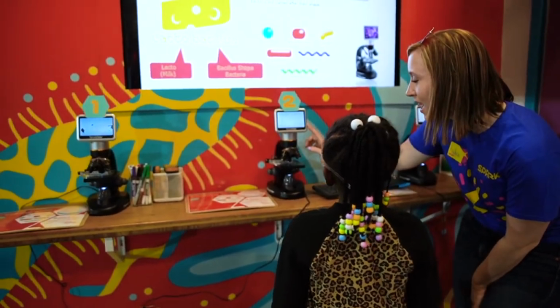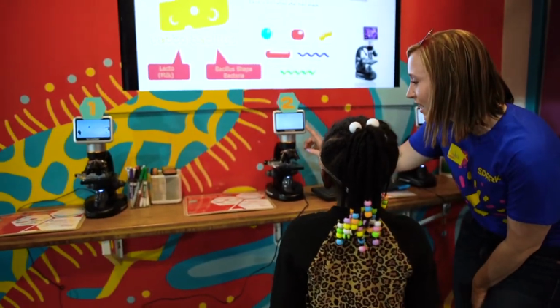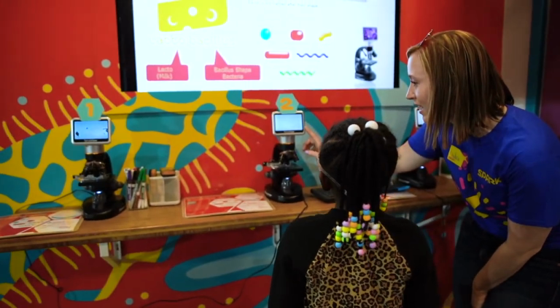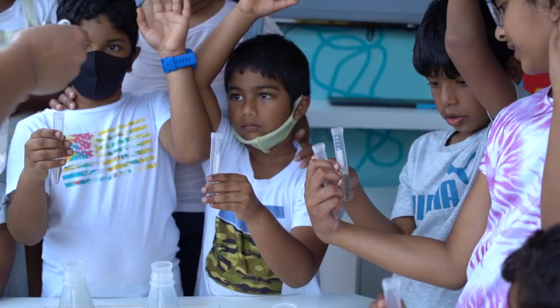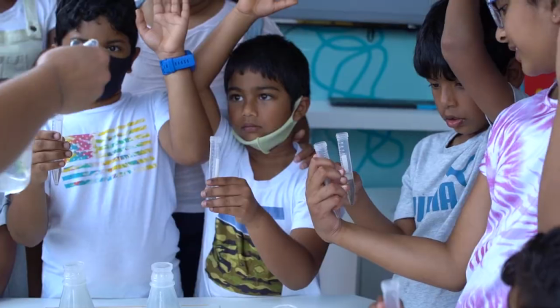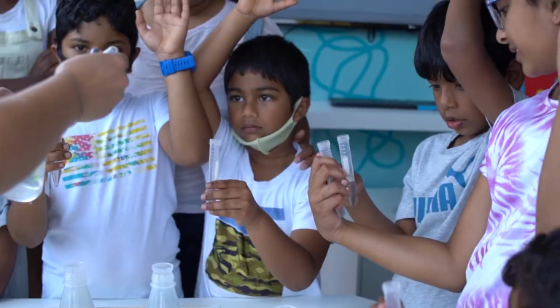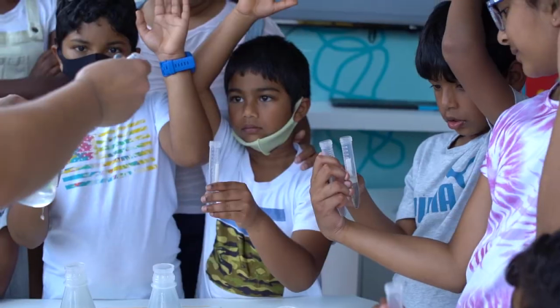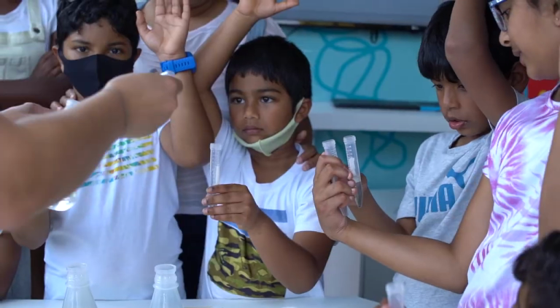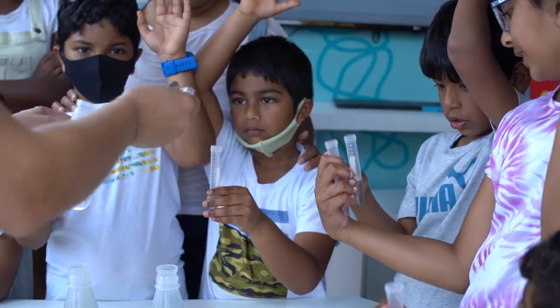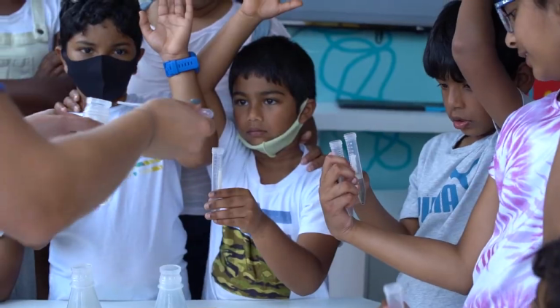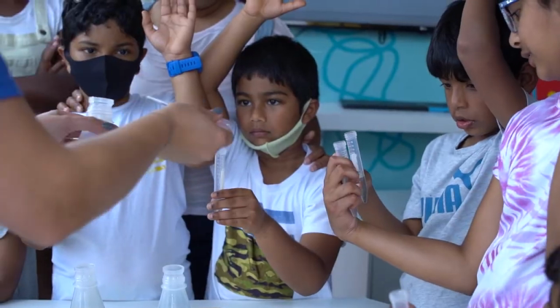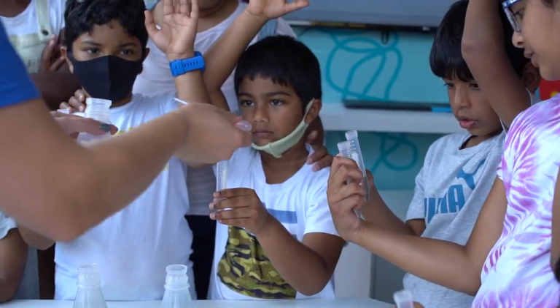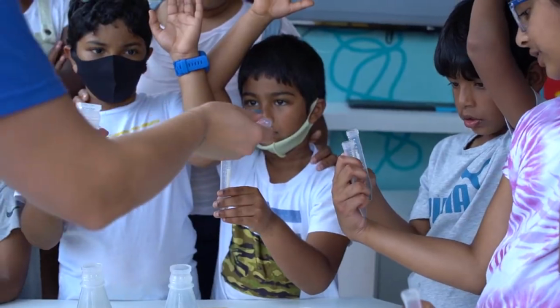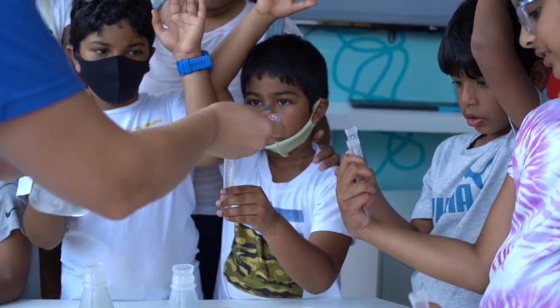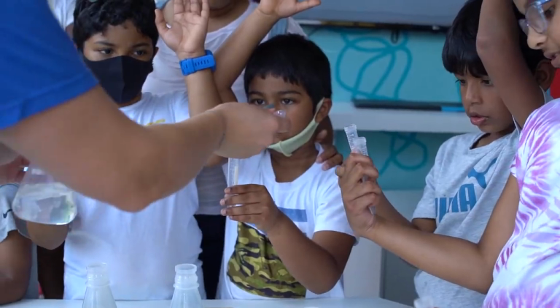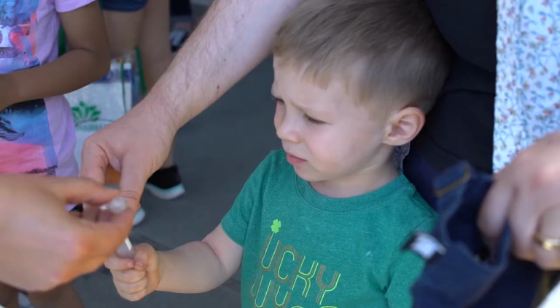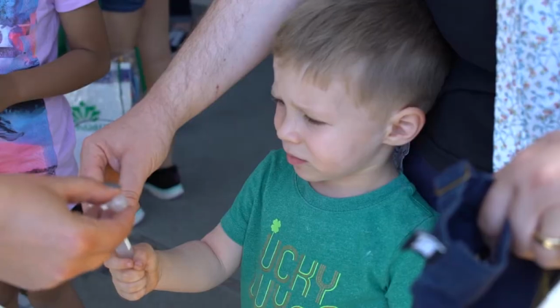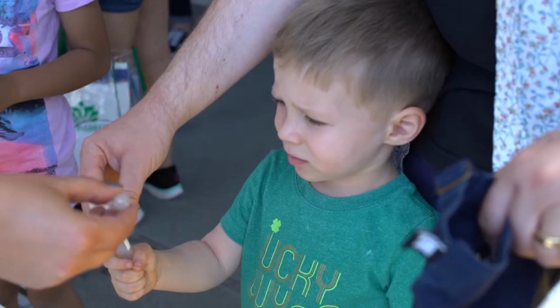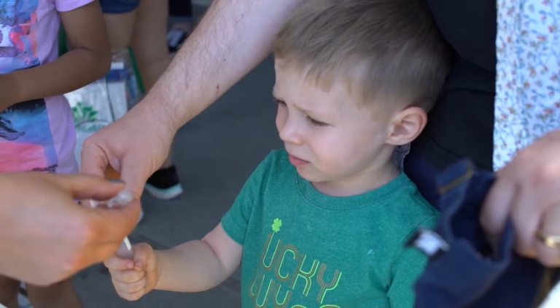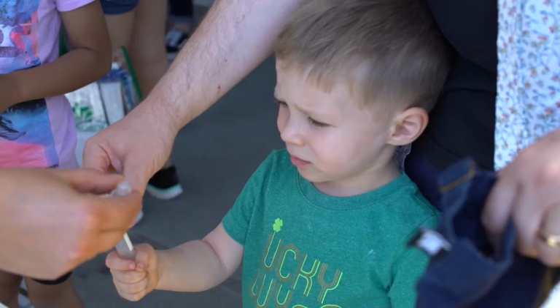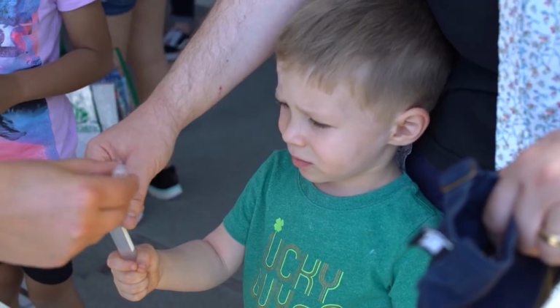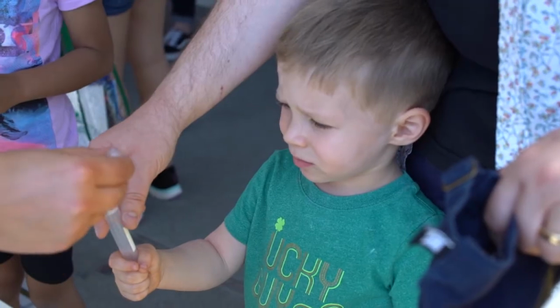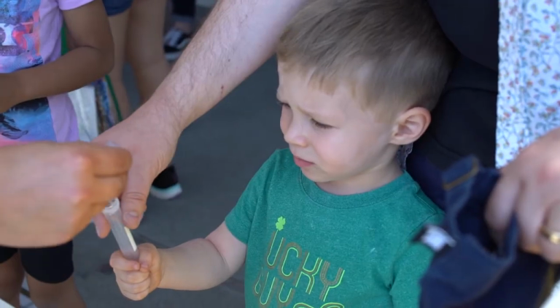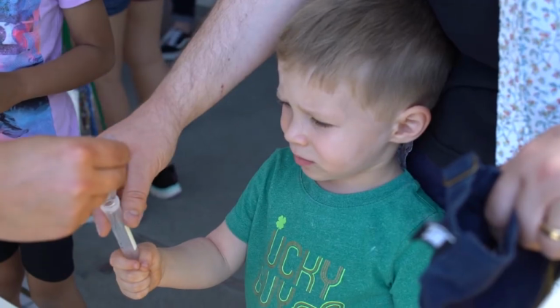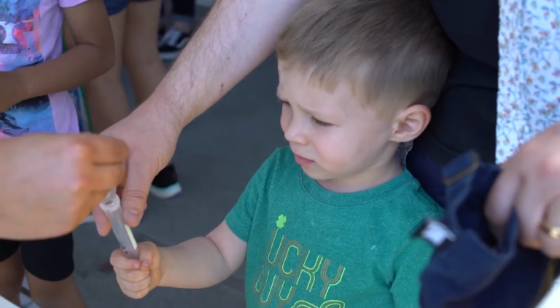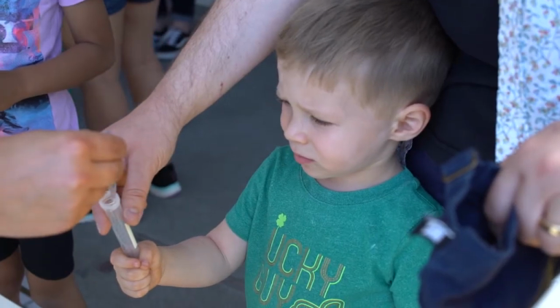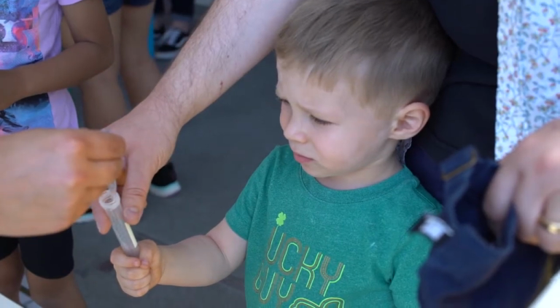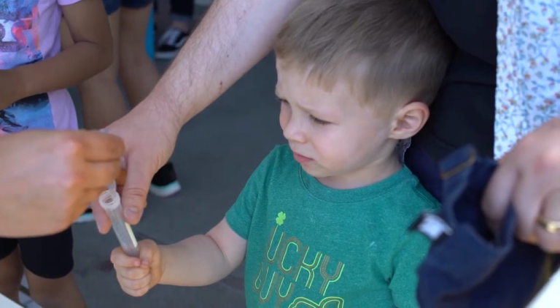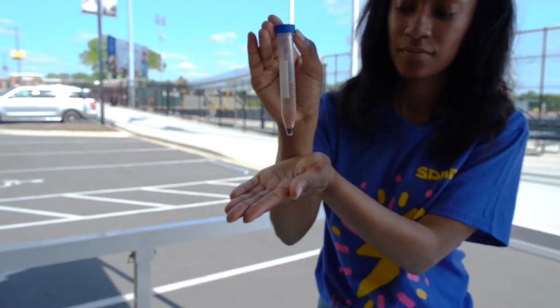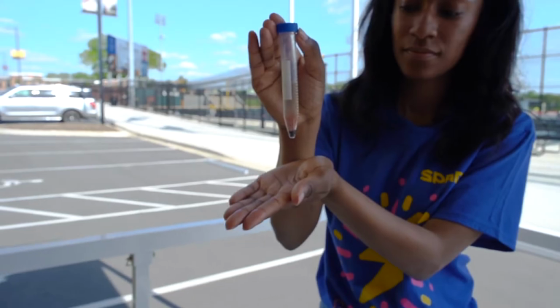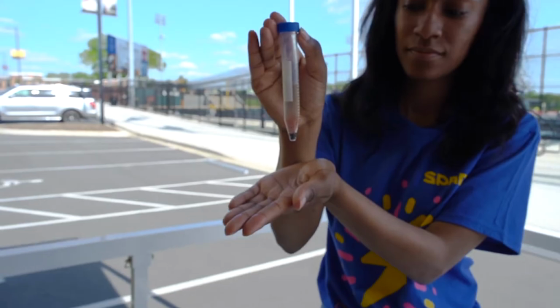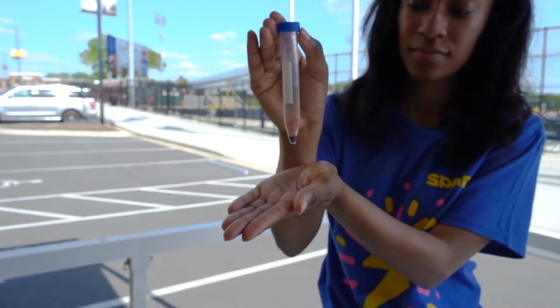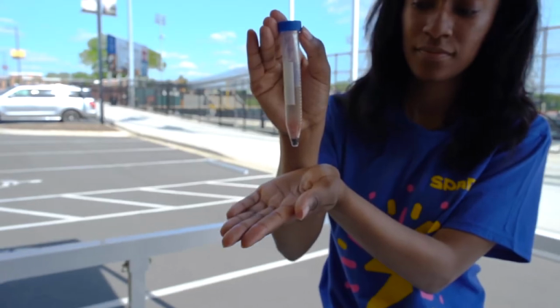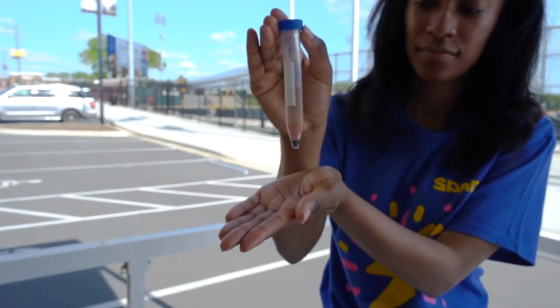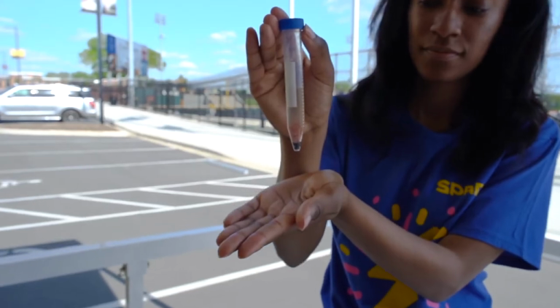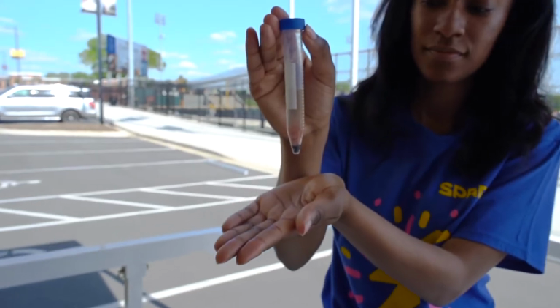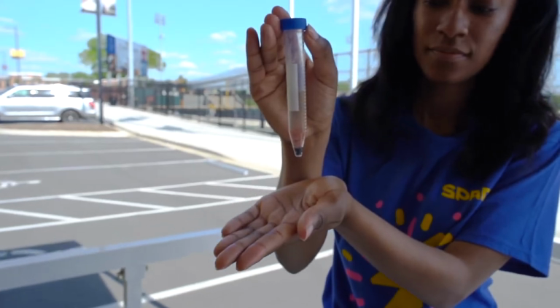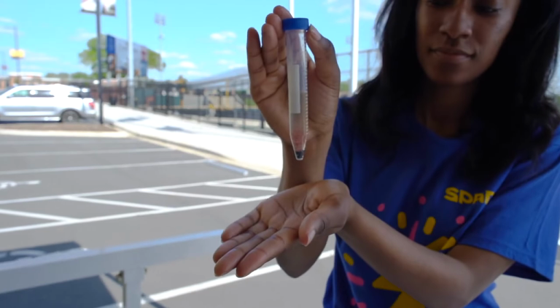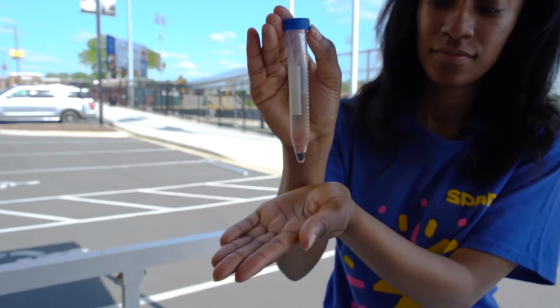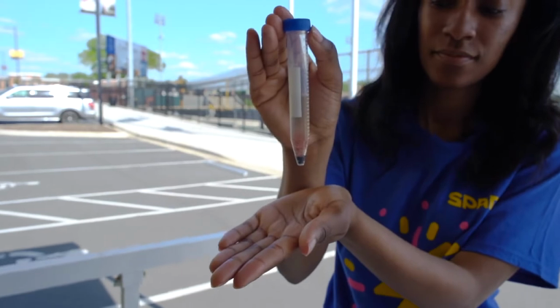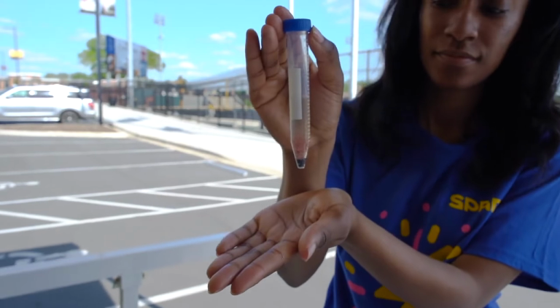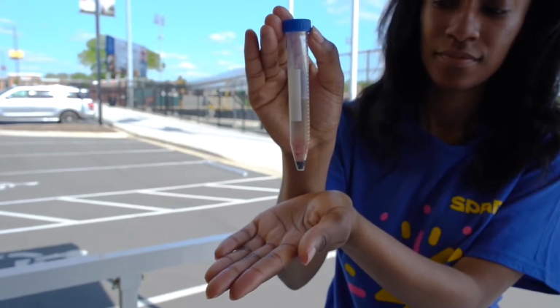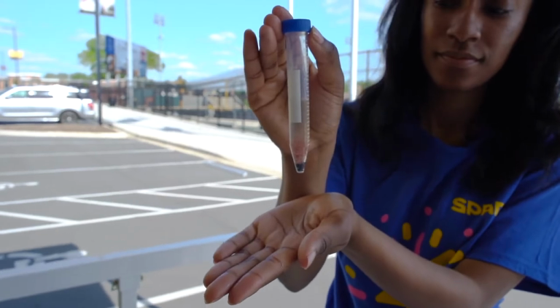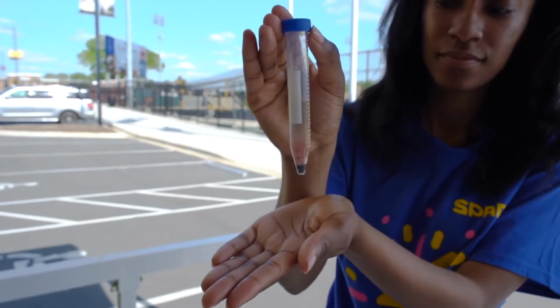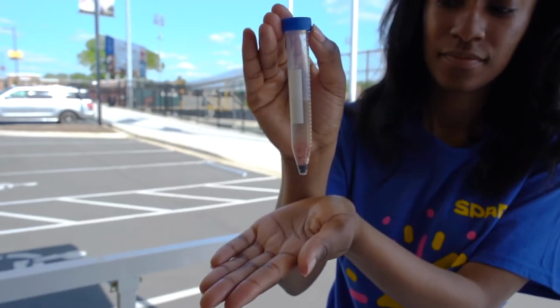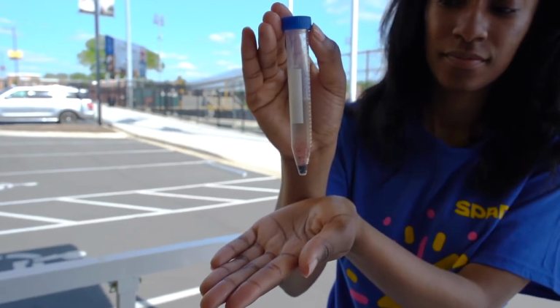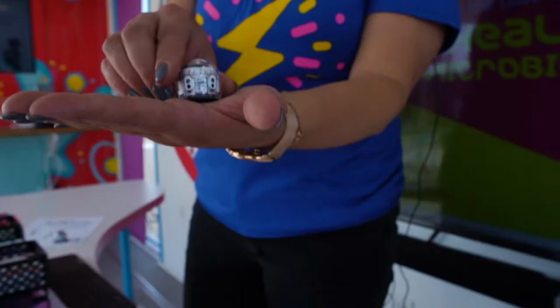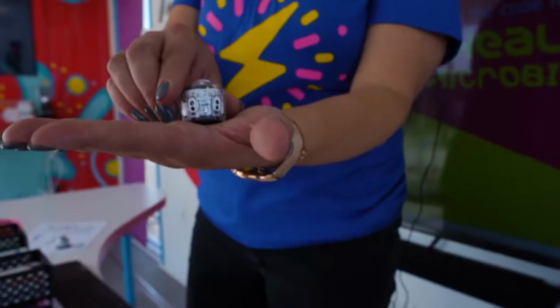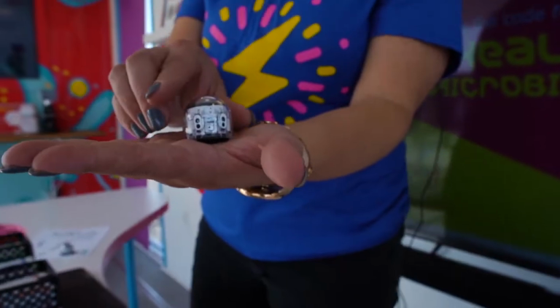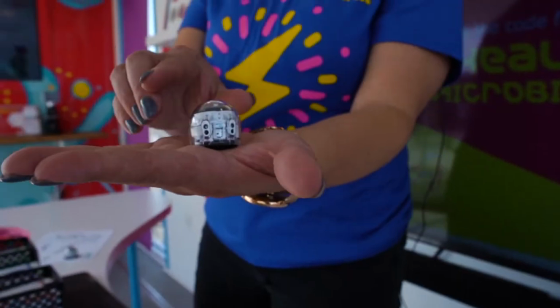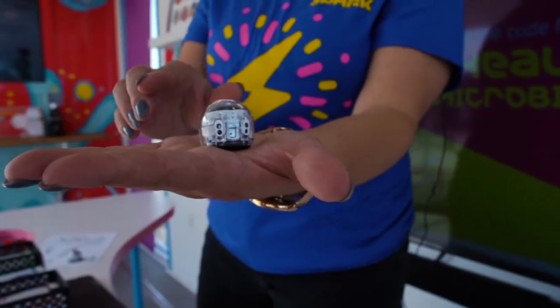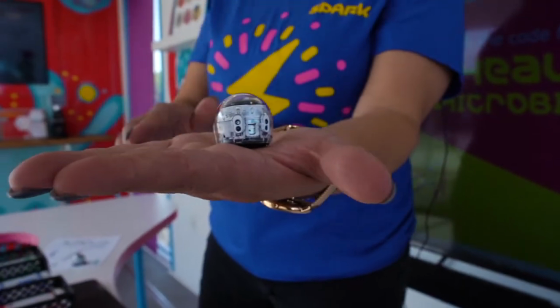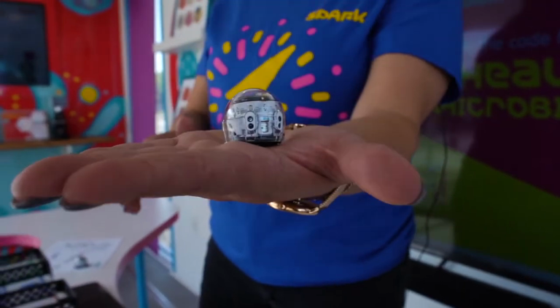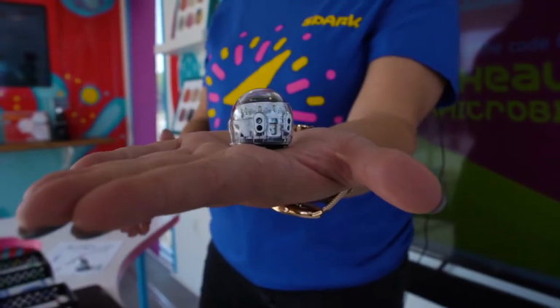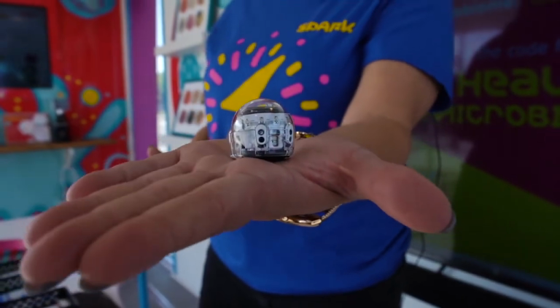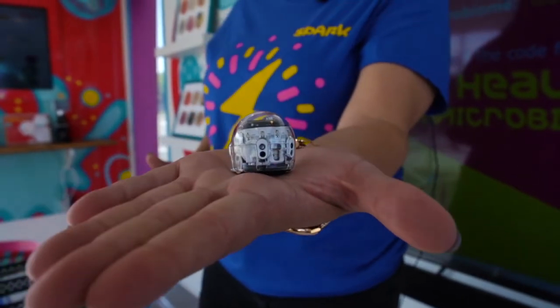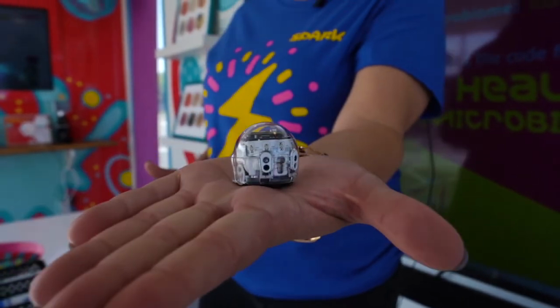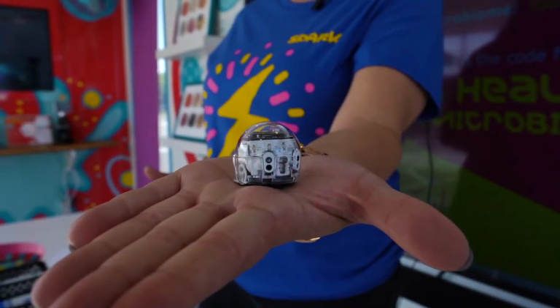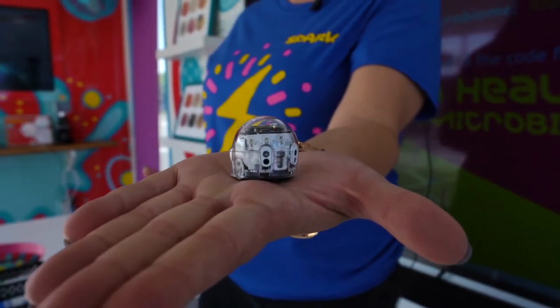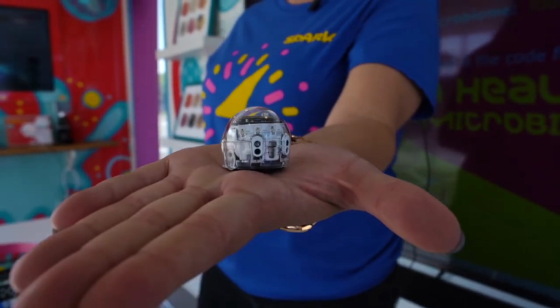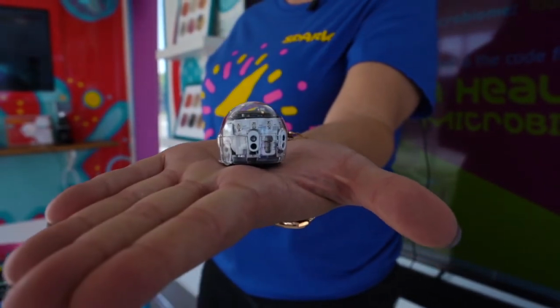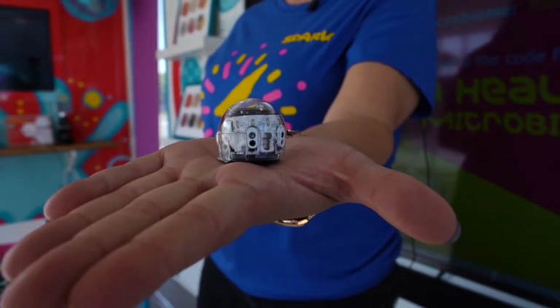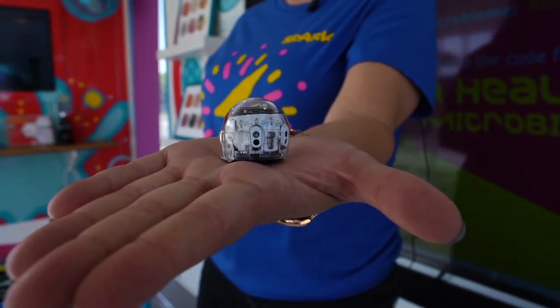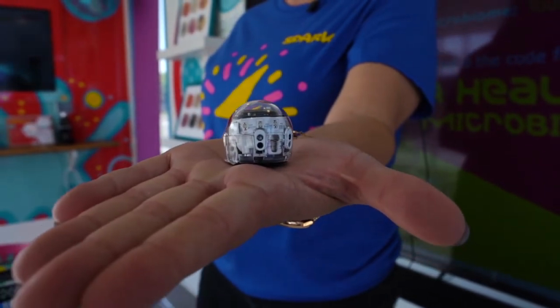We want to inspire young students by showing them that scientists who look just like them are working to create a better tomorrow.